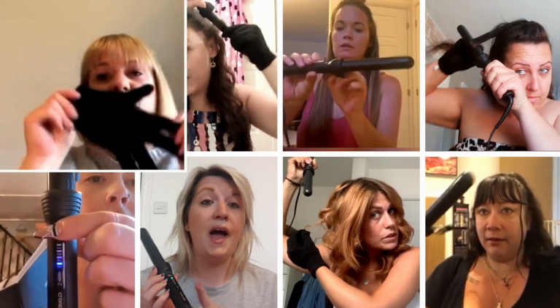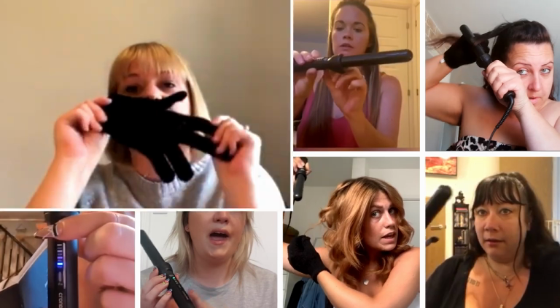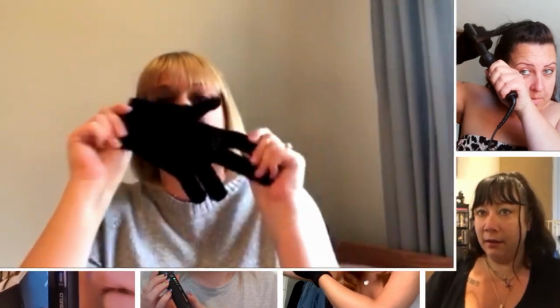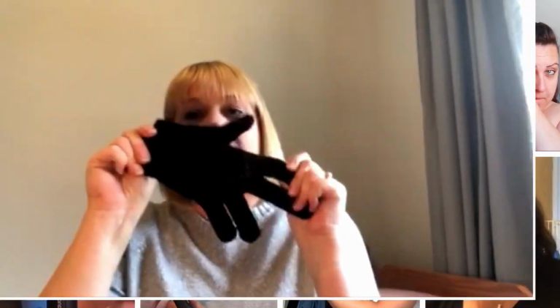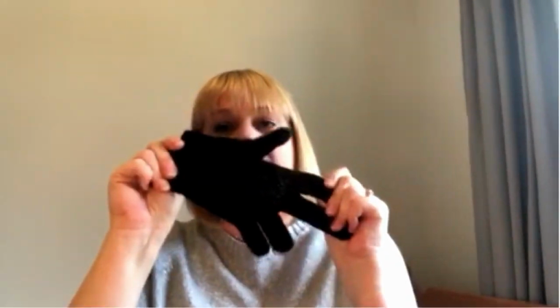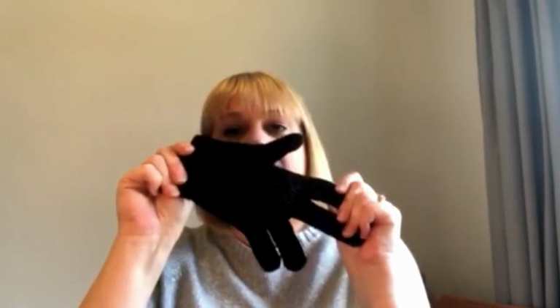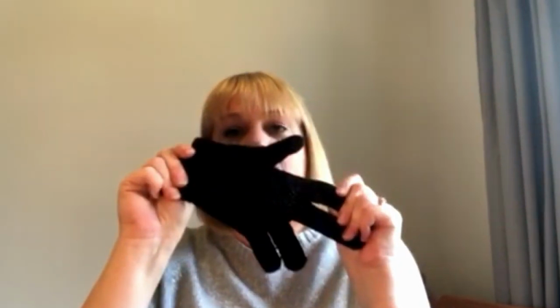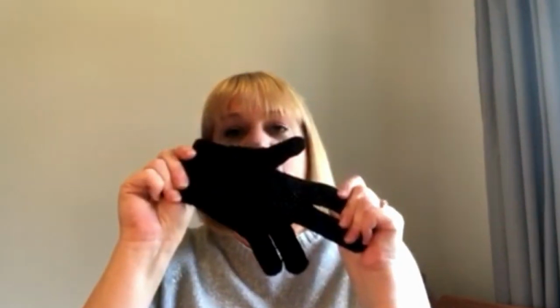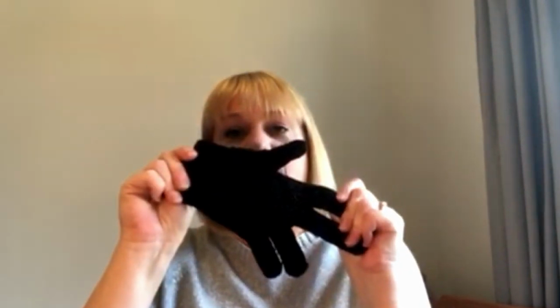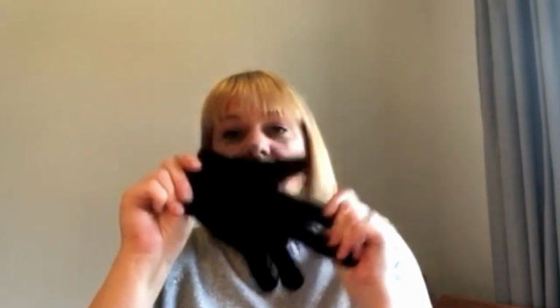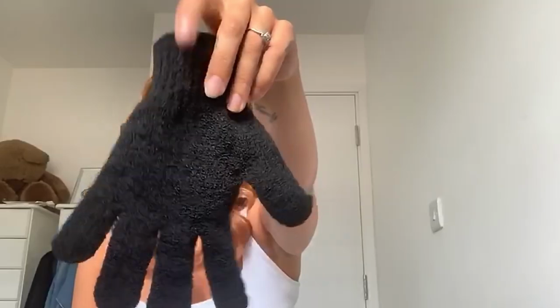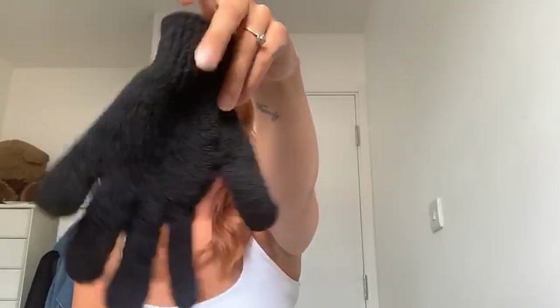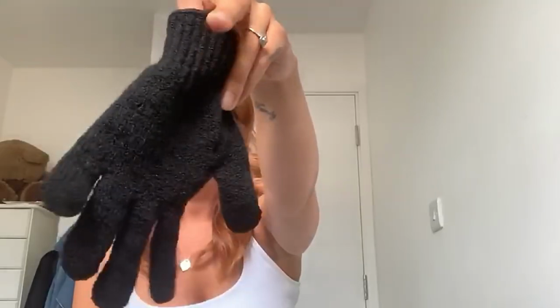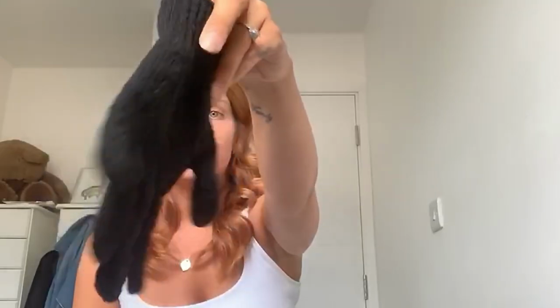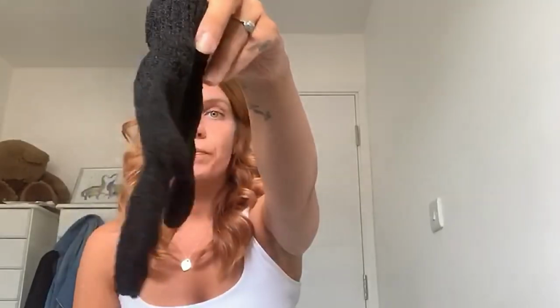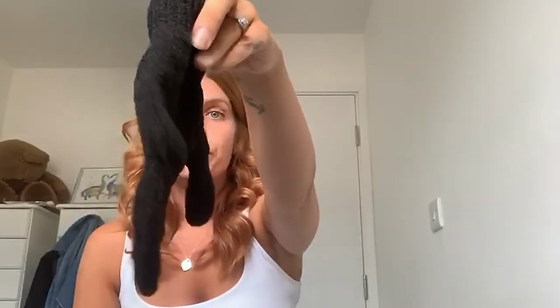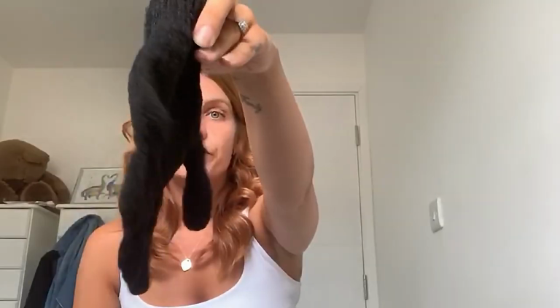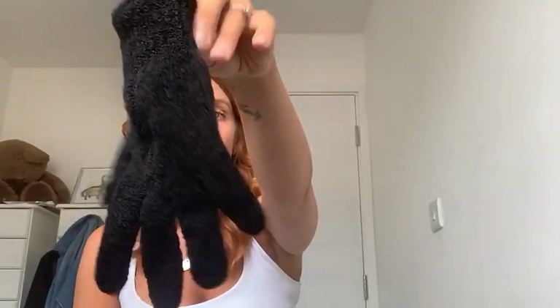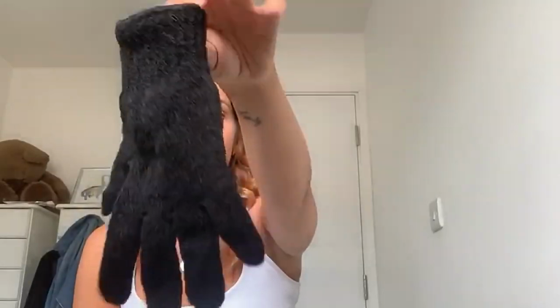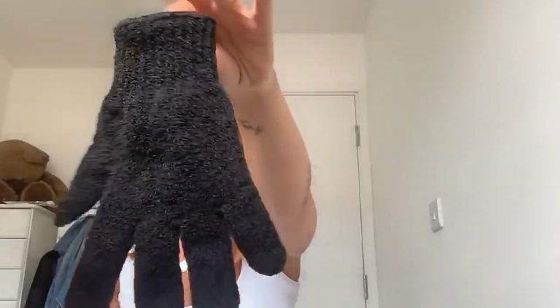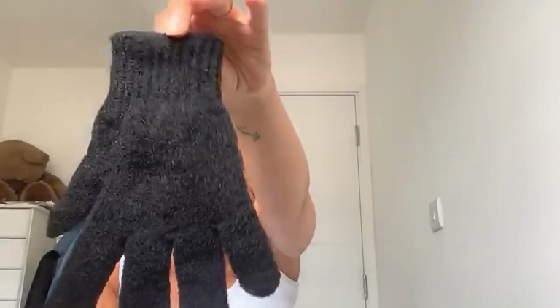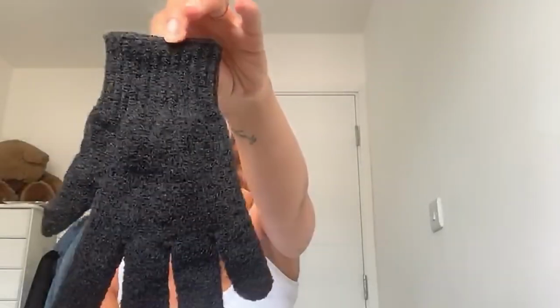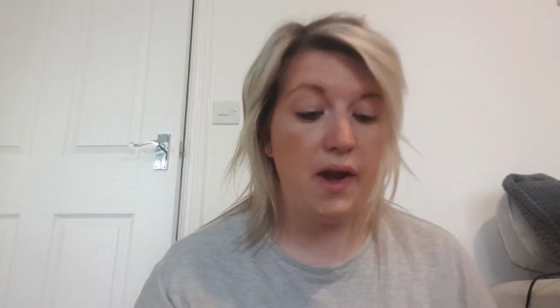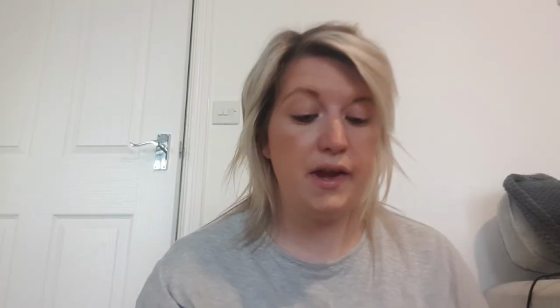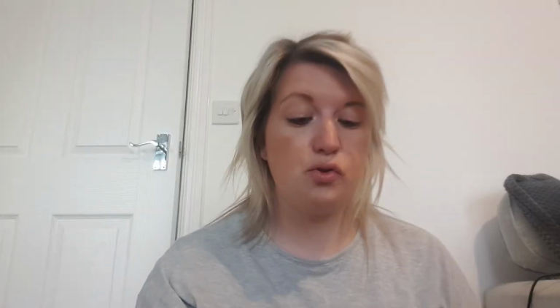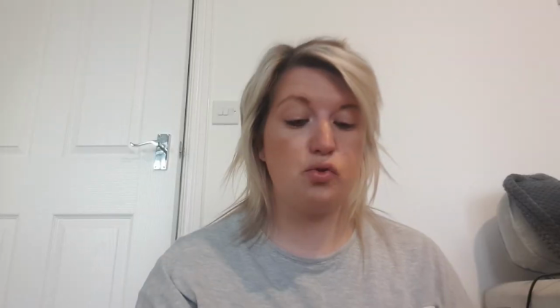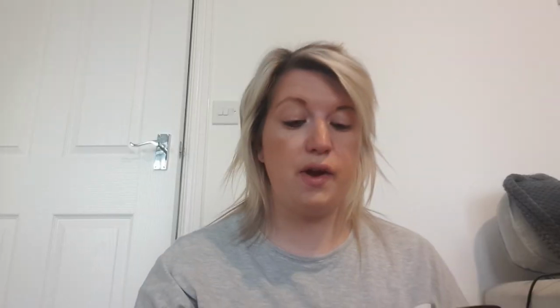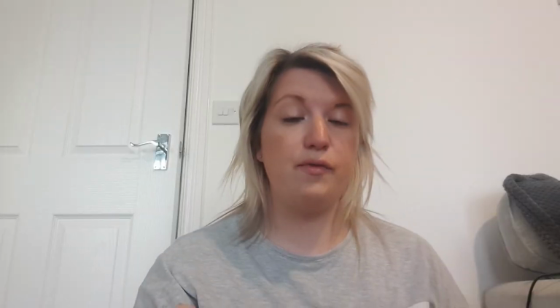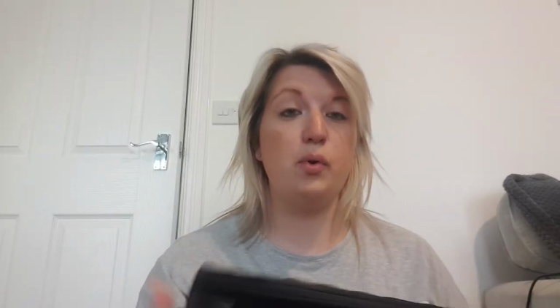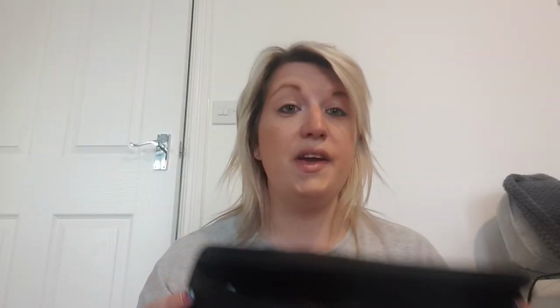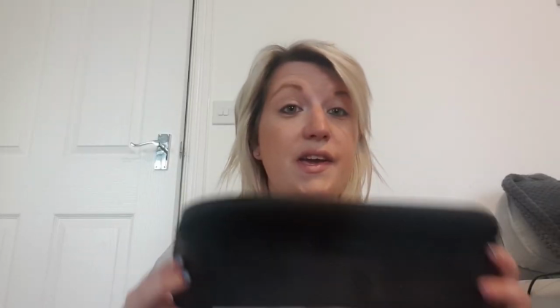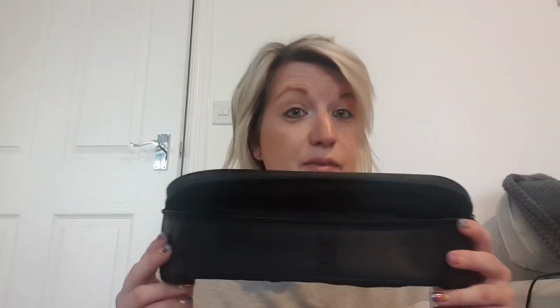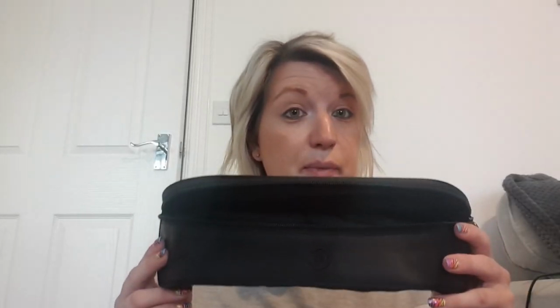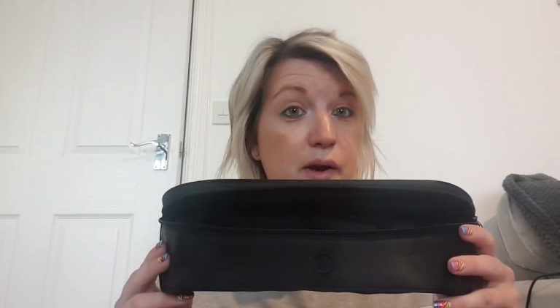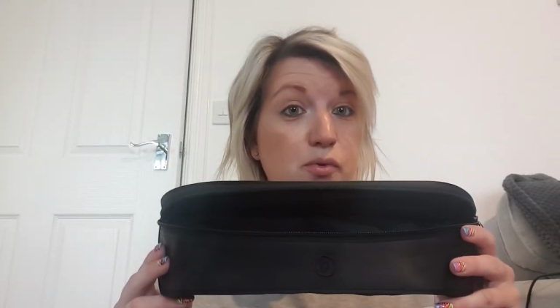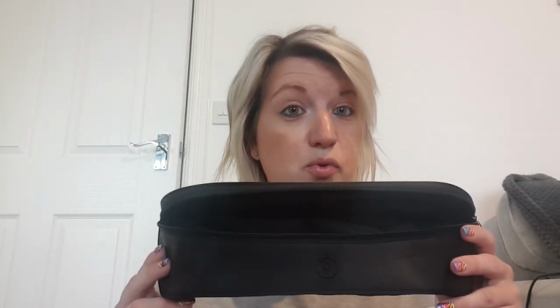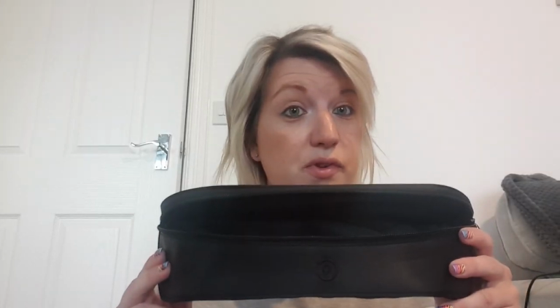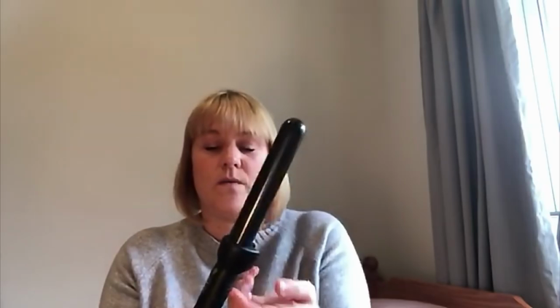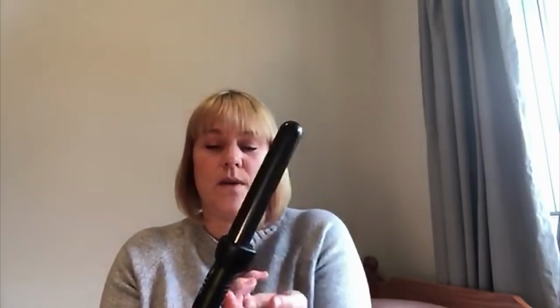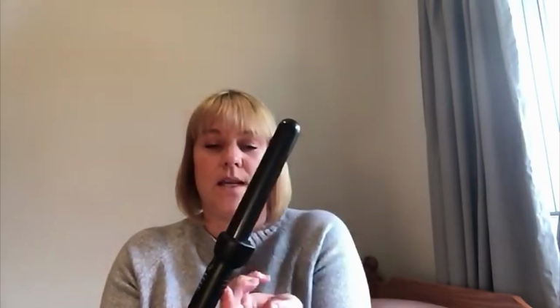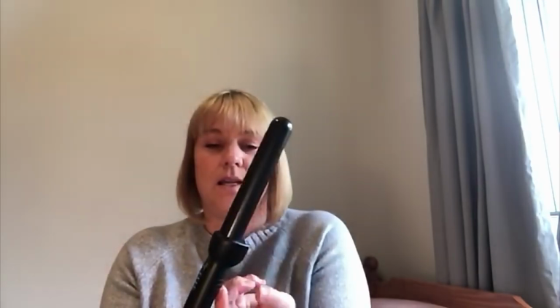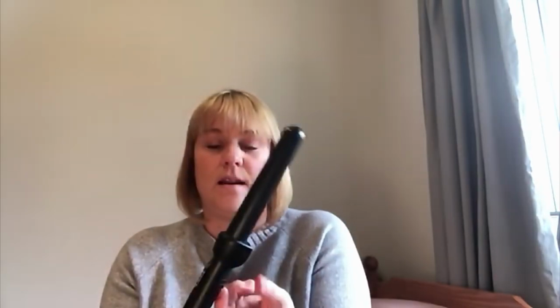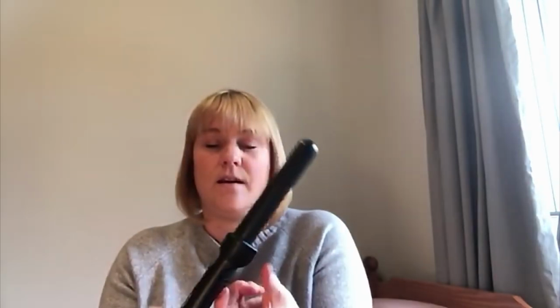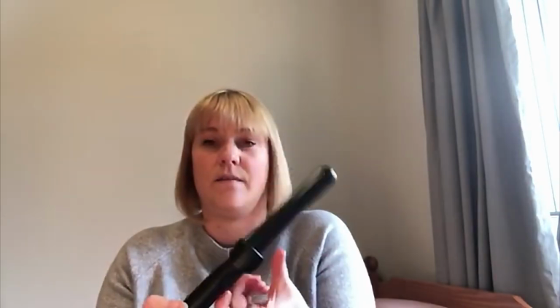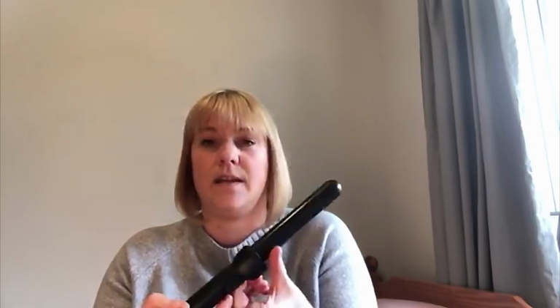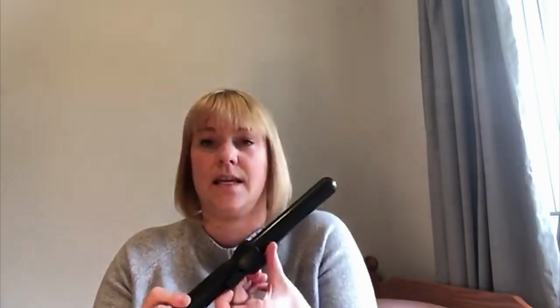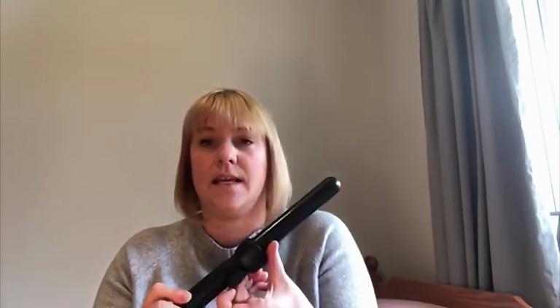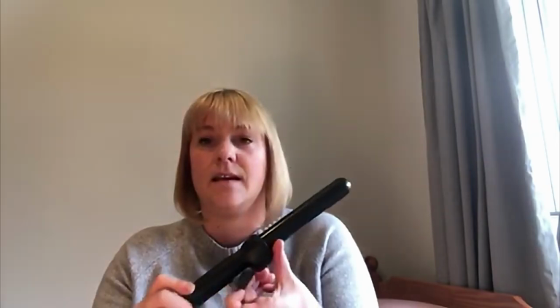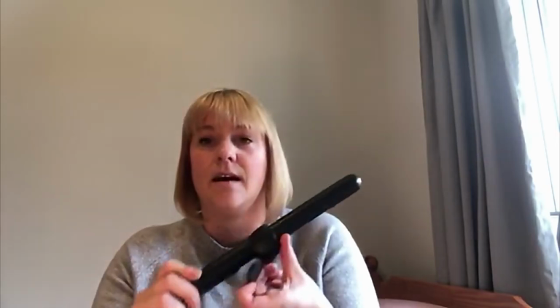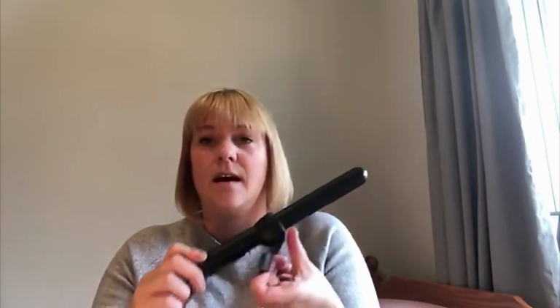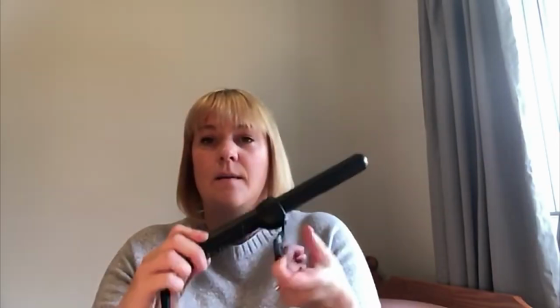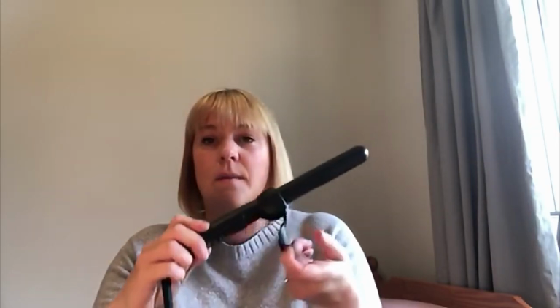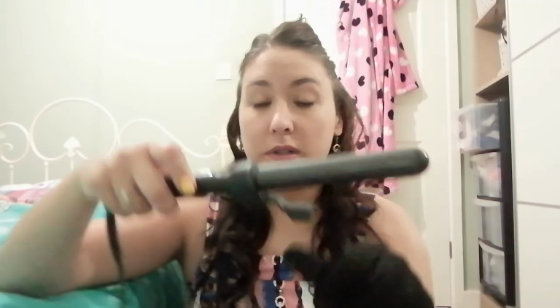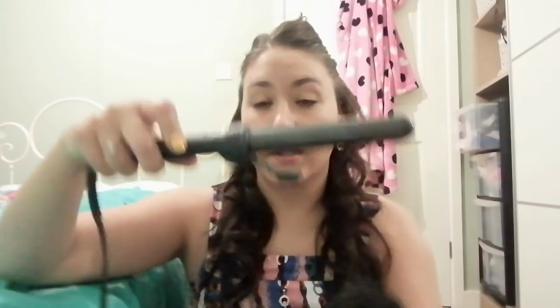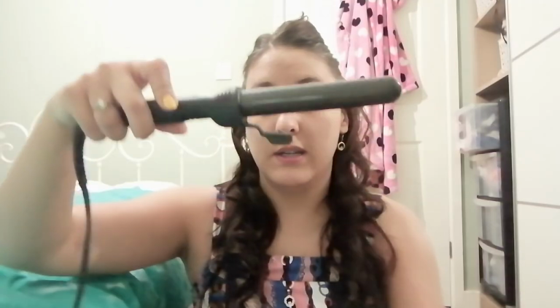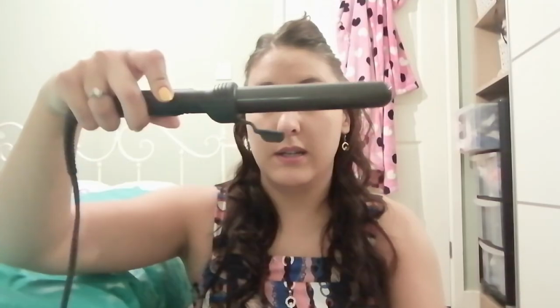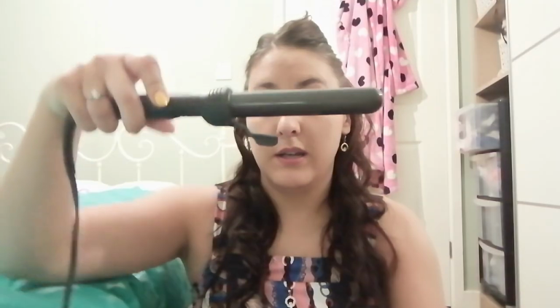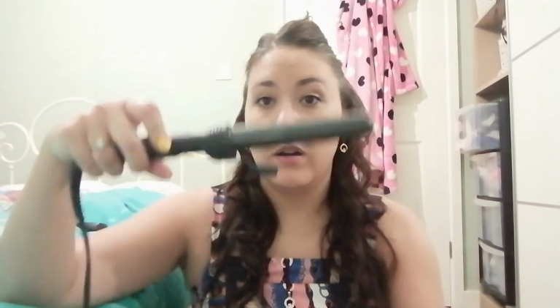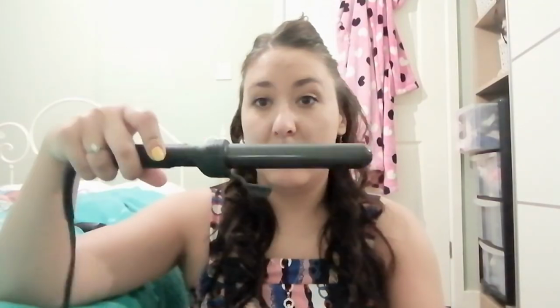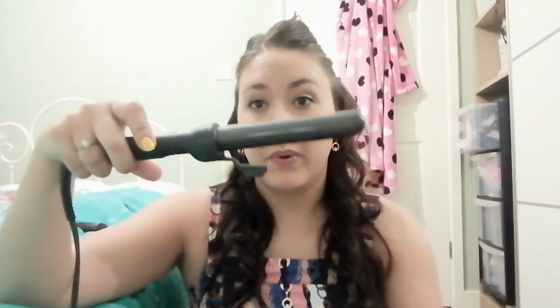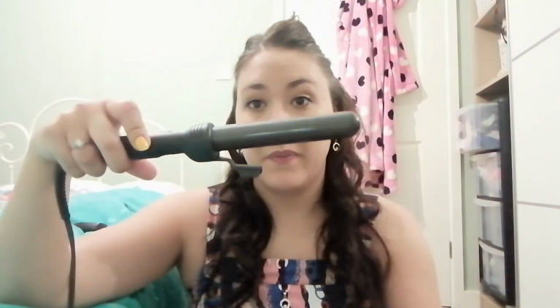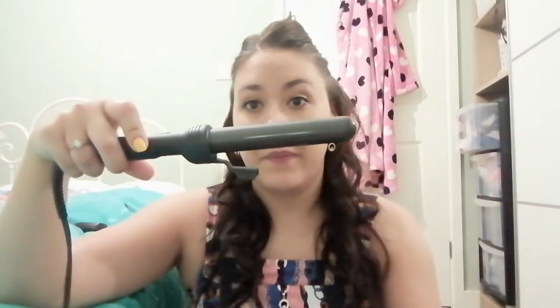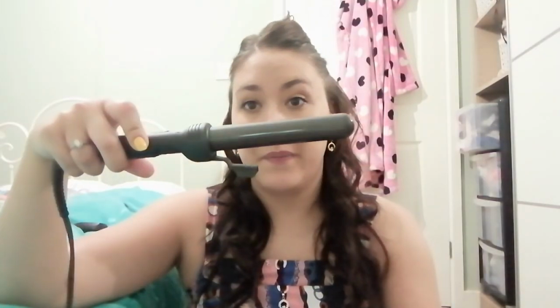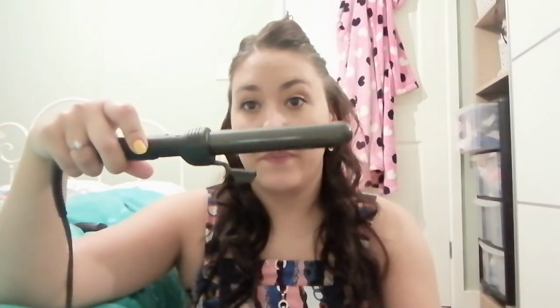It comes with a heatproof glove, a travel heat pouch, and a really lovely little fold-out stand.